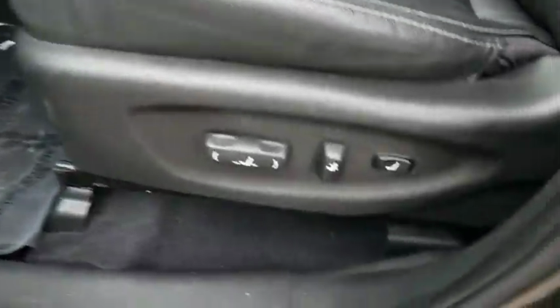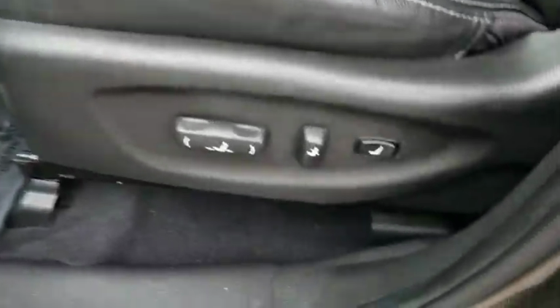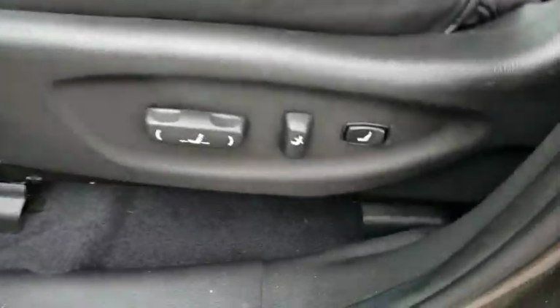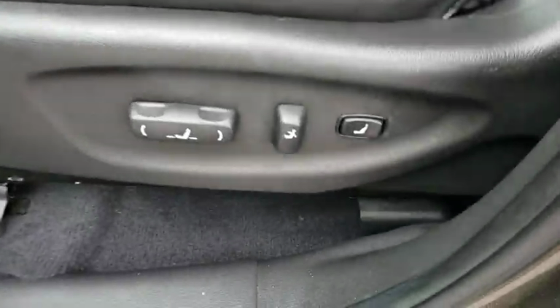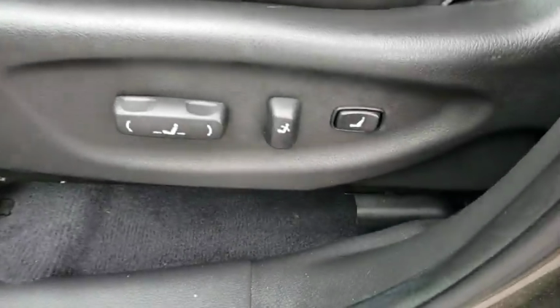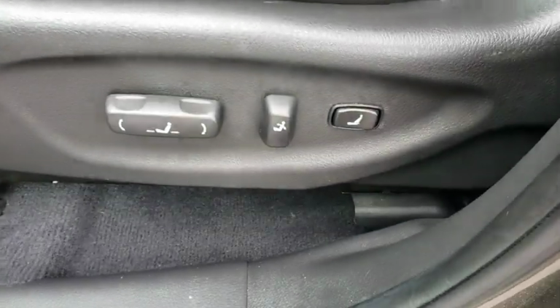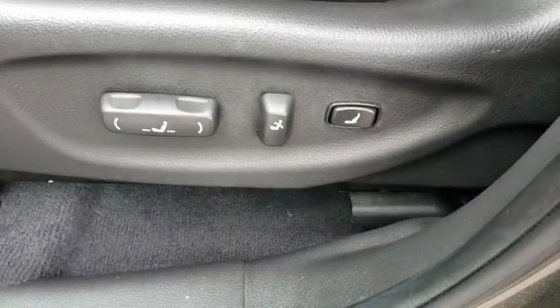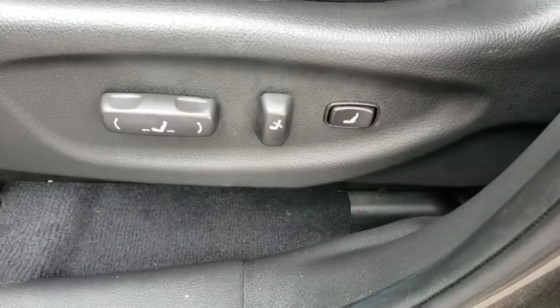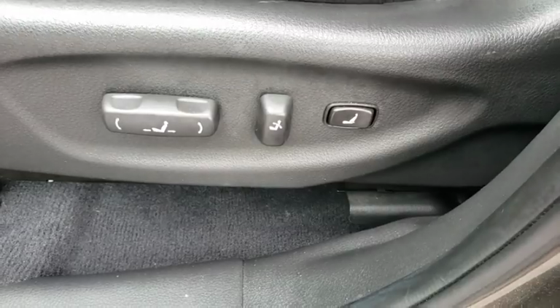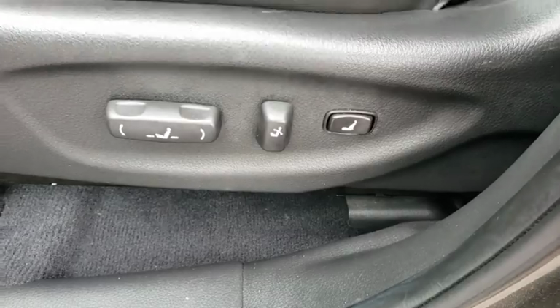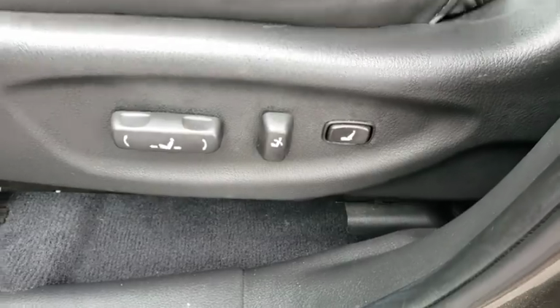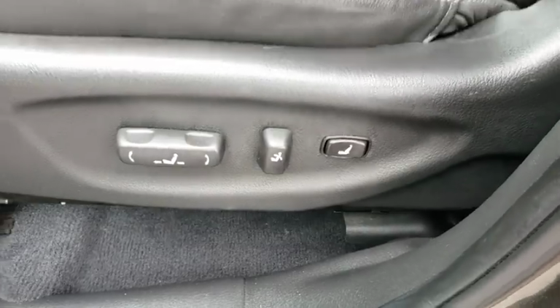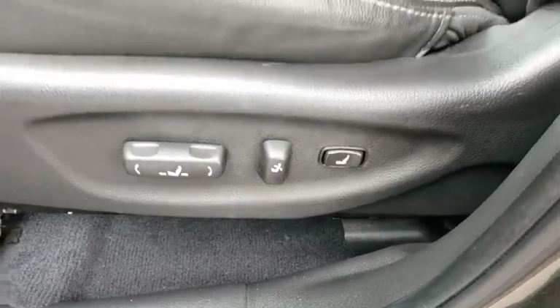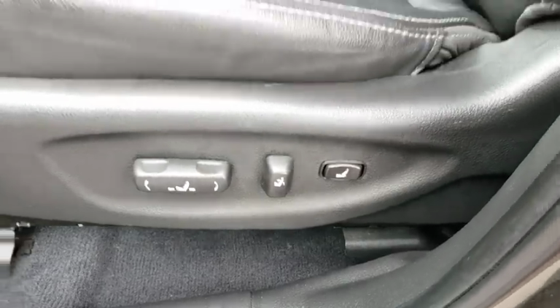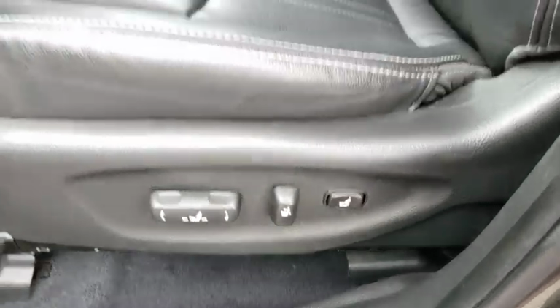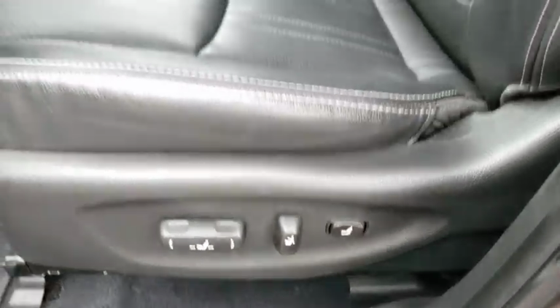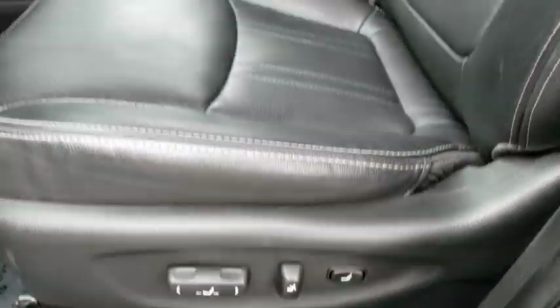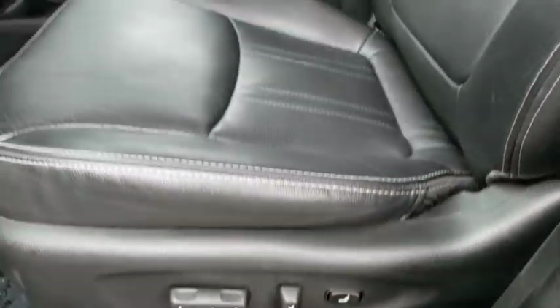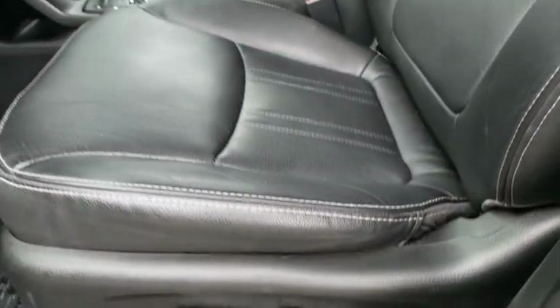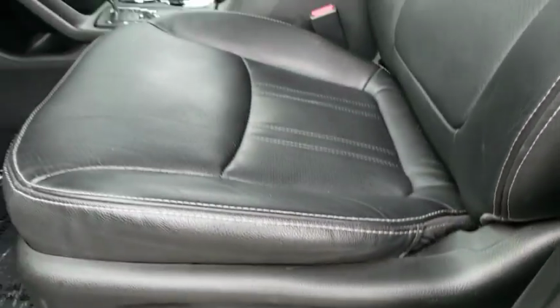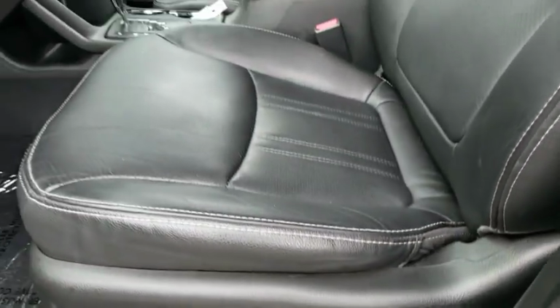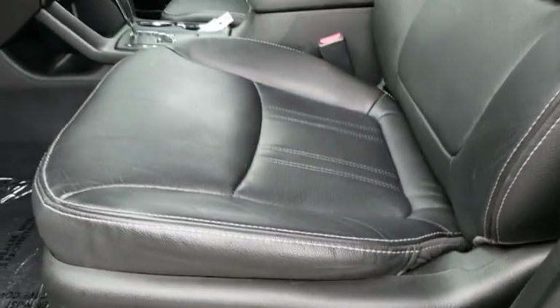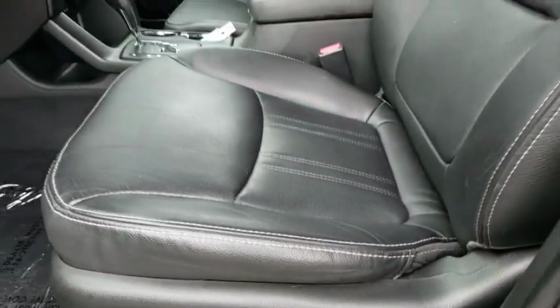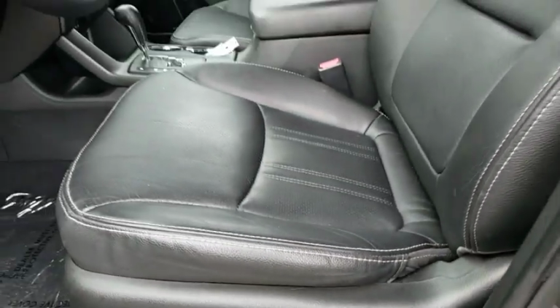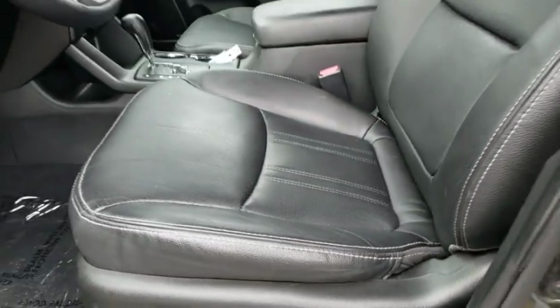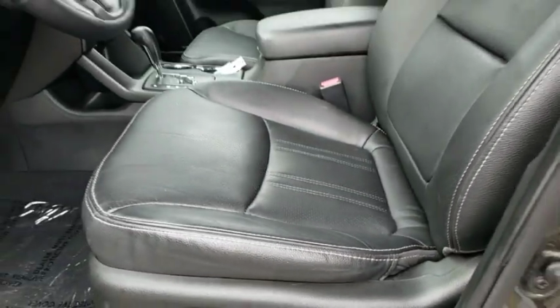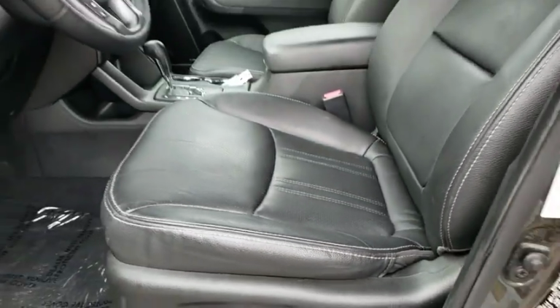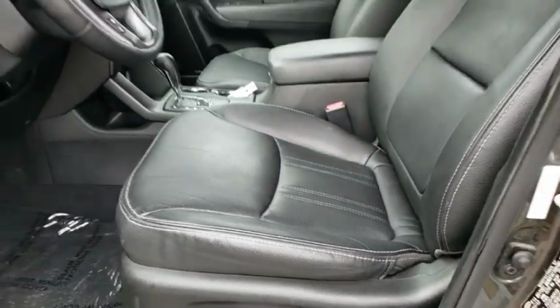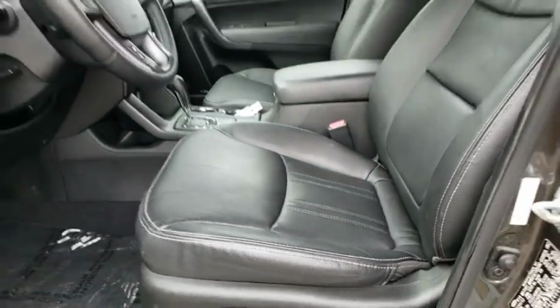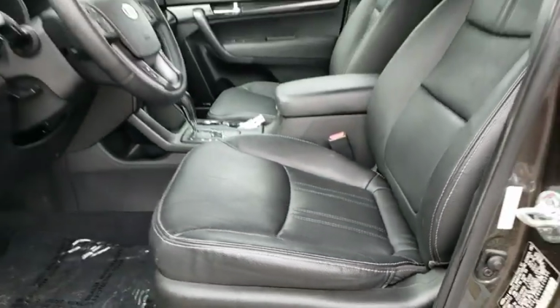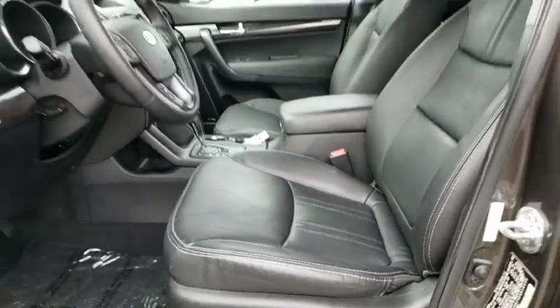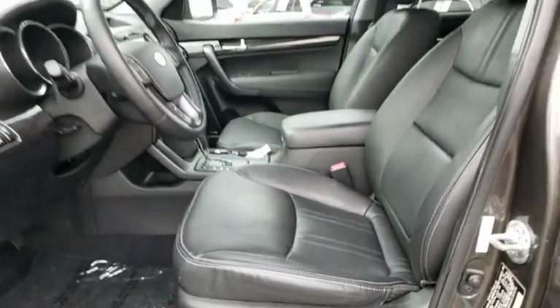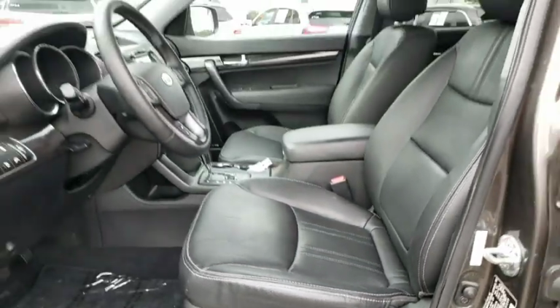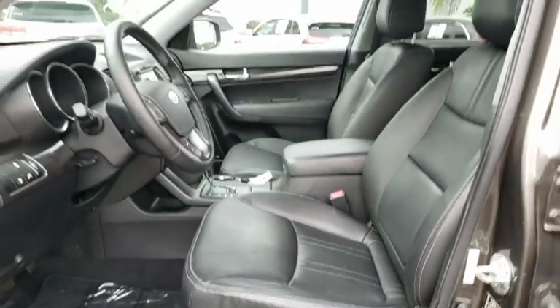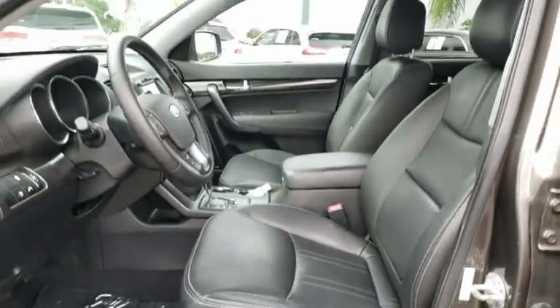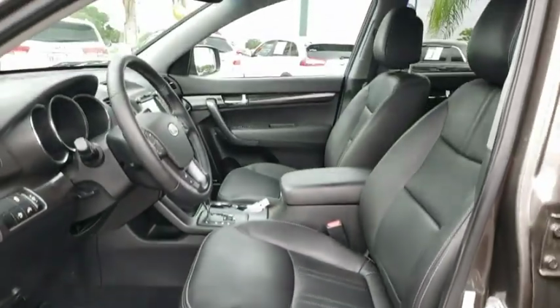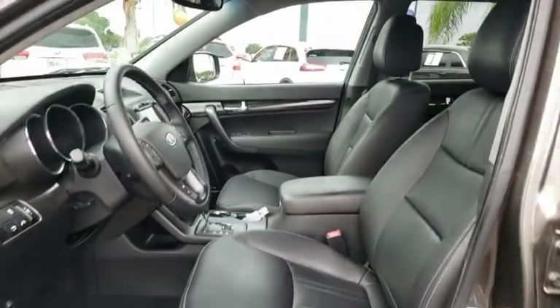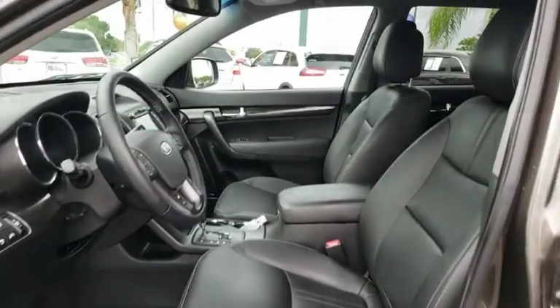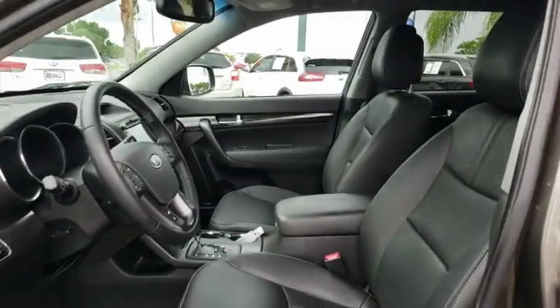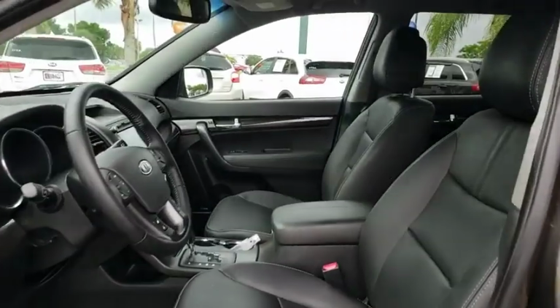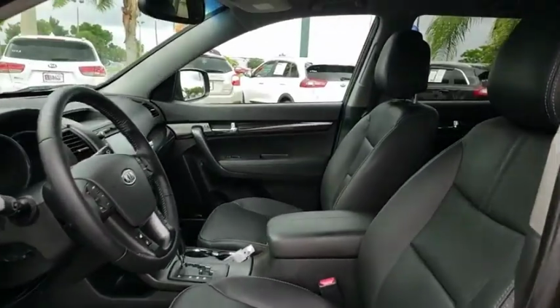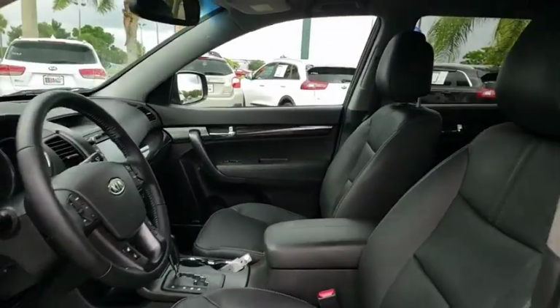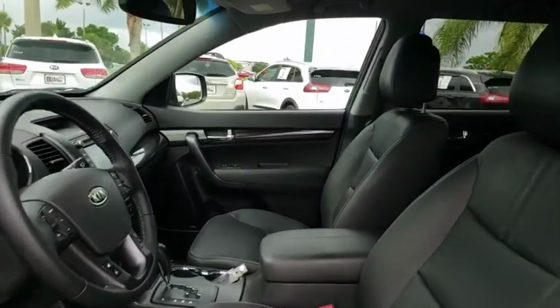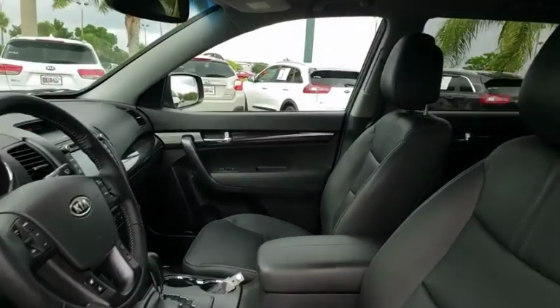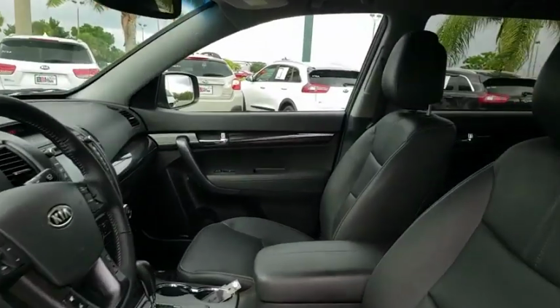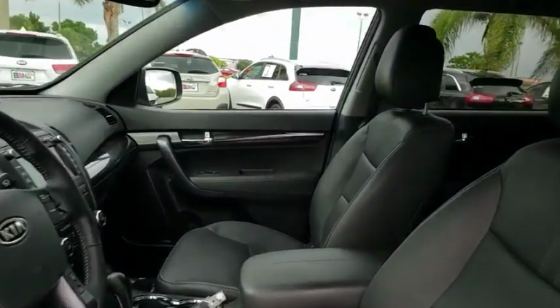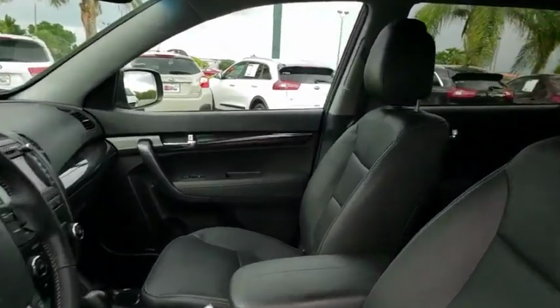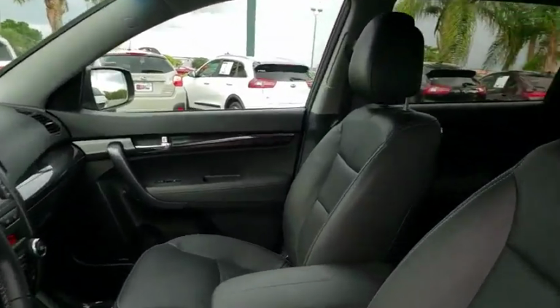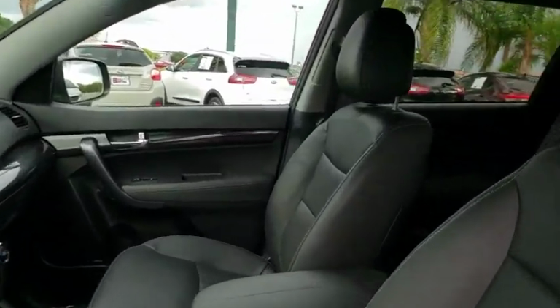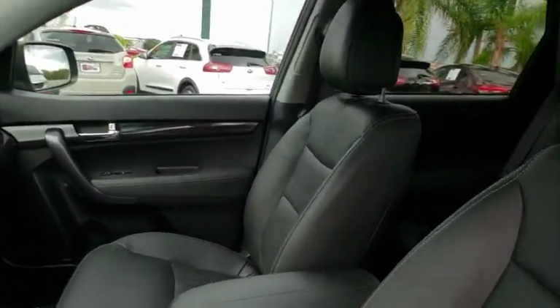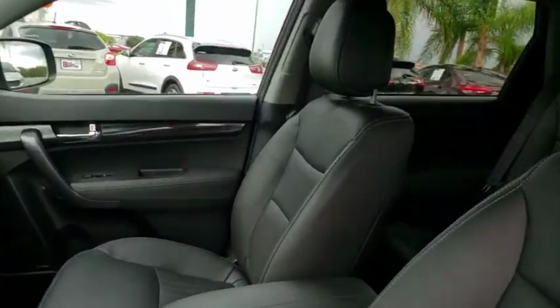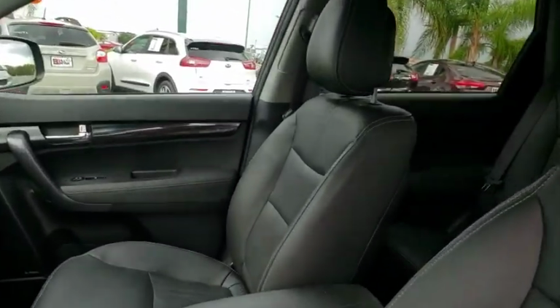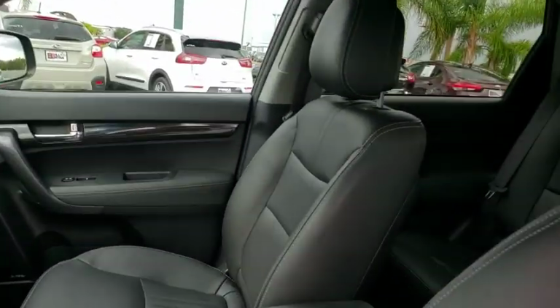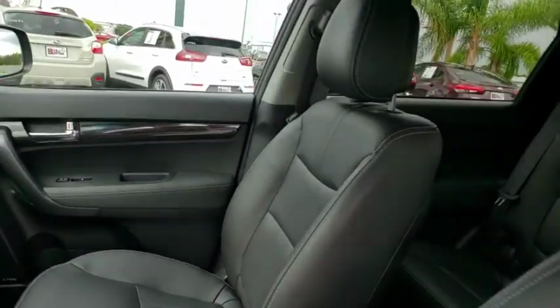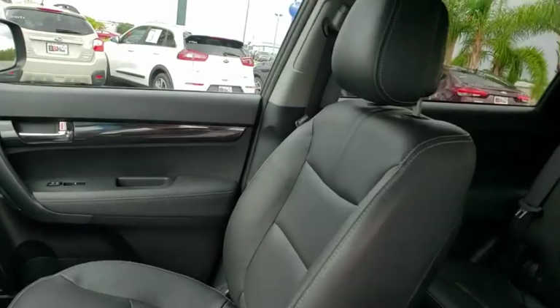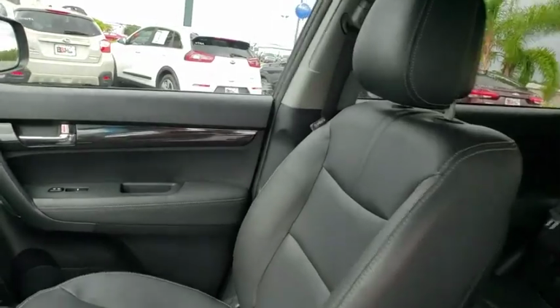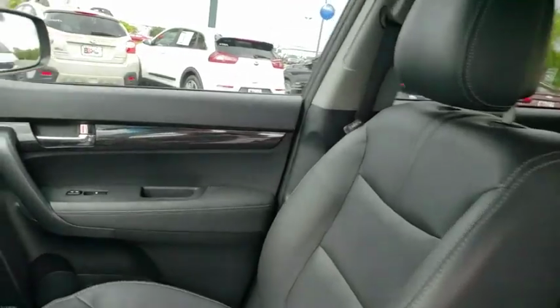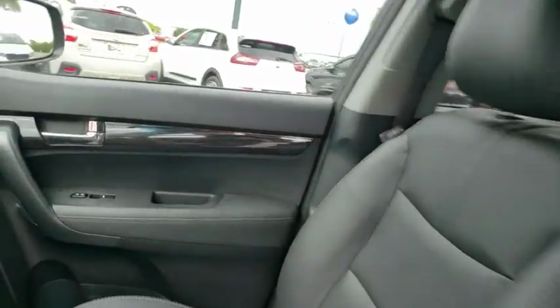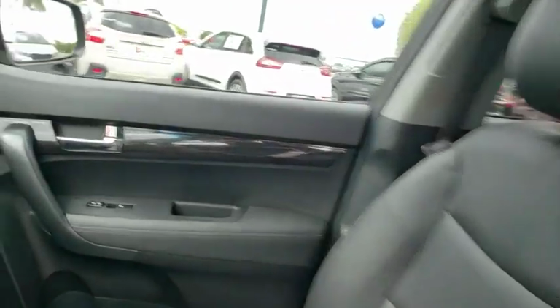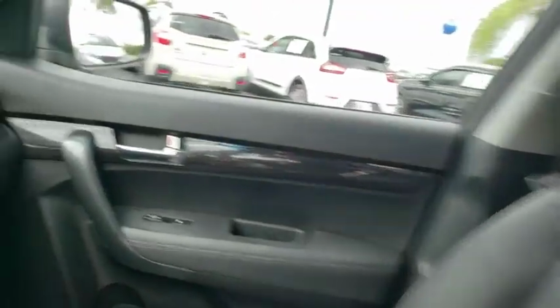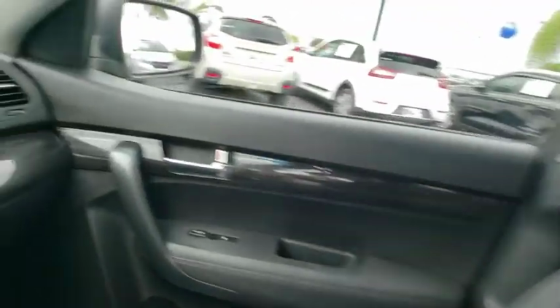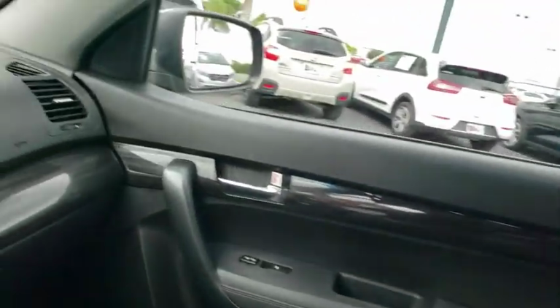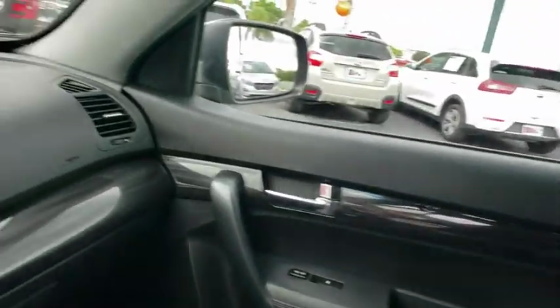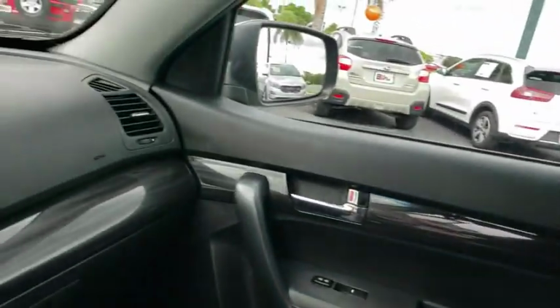Cruise control, aluminum wheels, keyless start, four wheel disc brakes, rear defrost, climate control, front wheel drive.